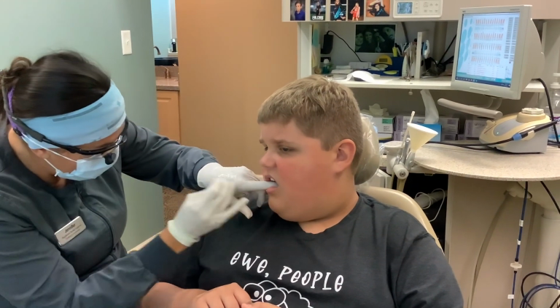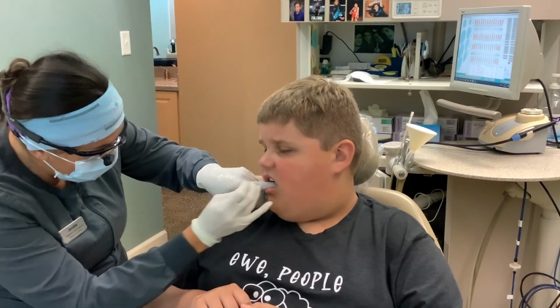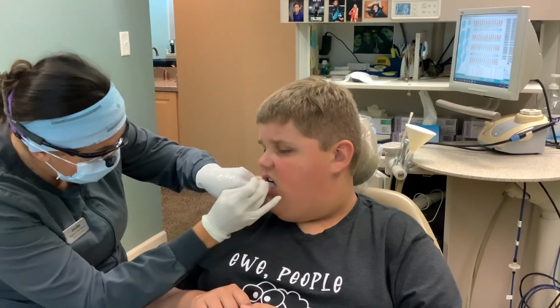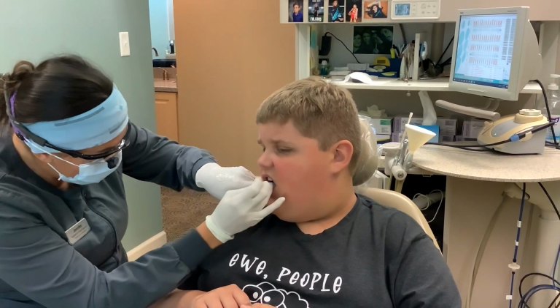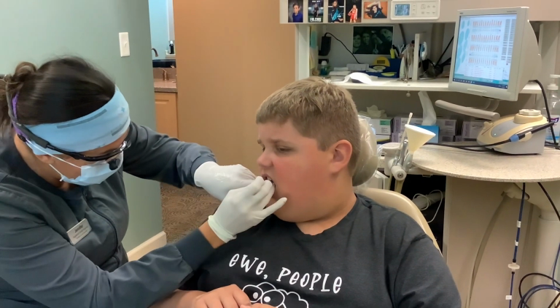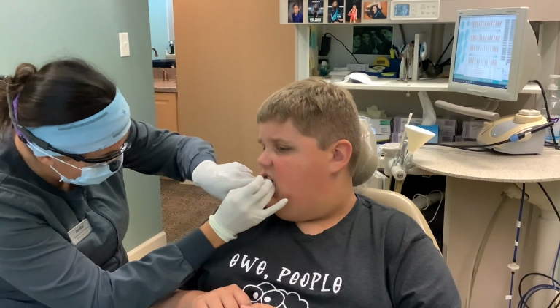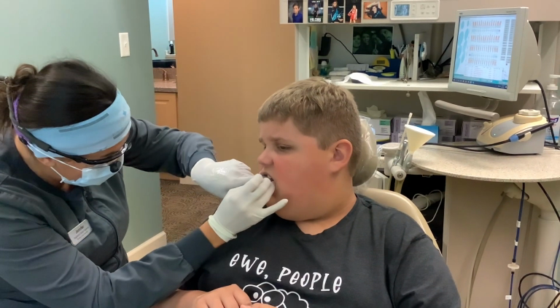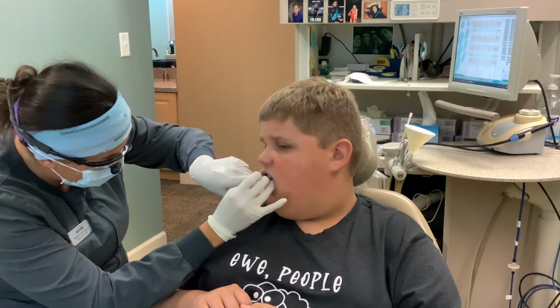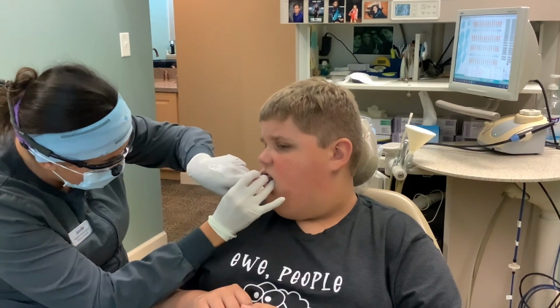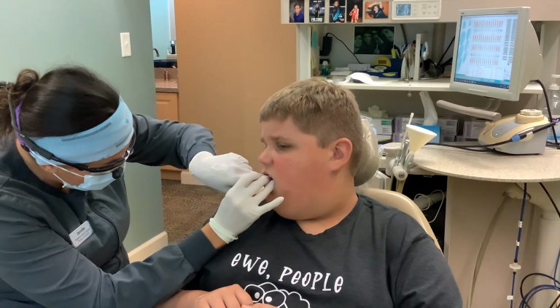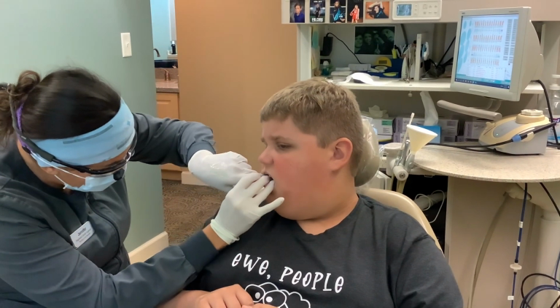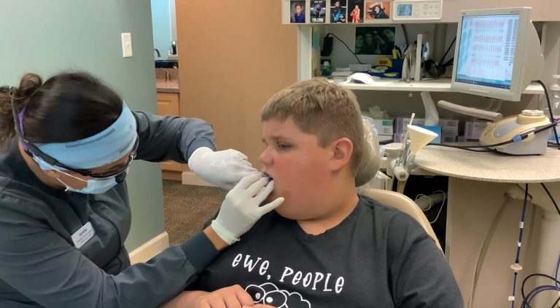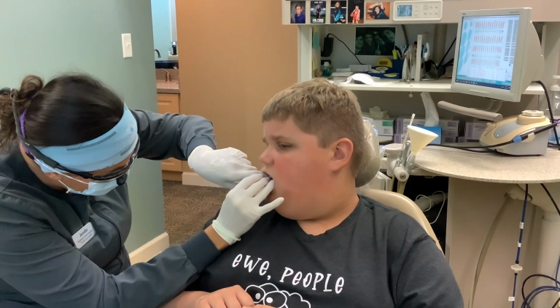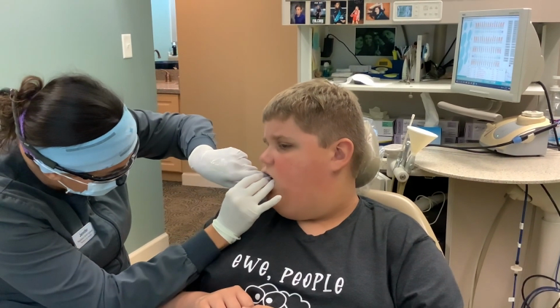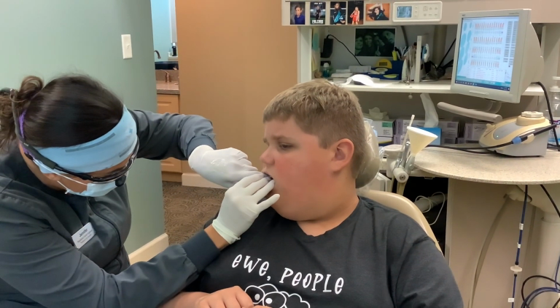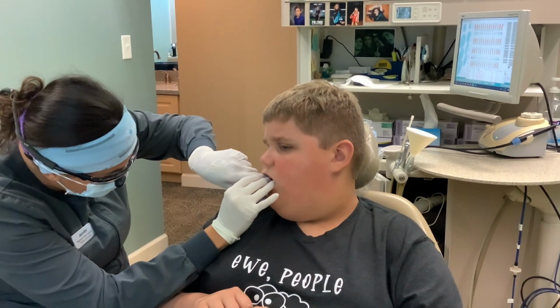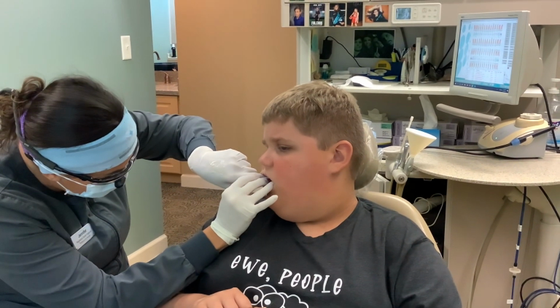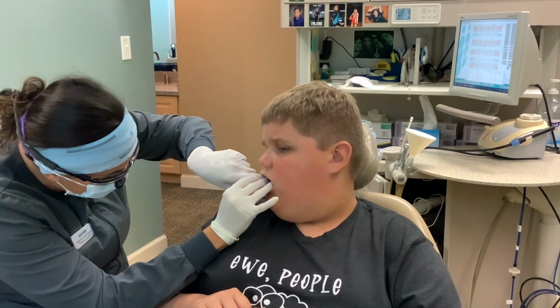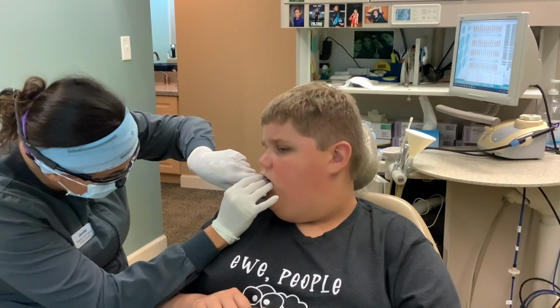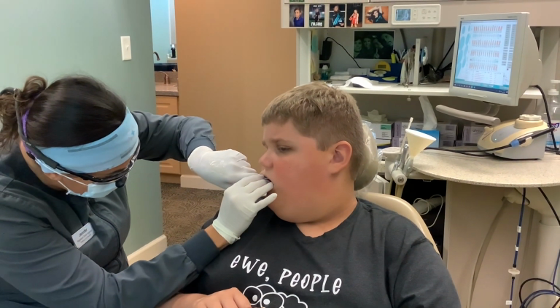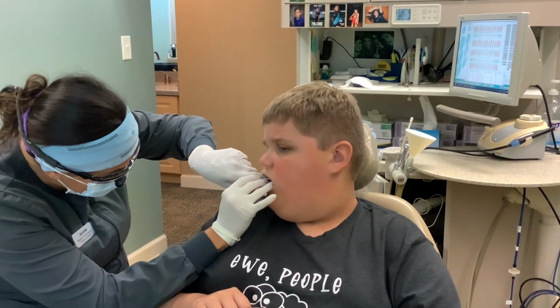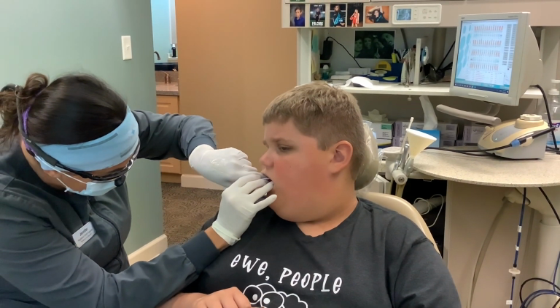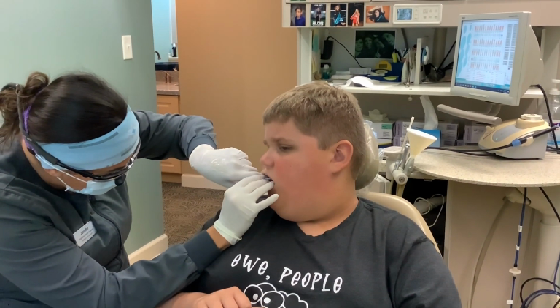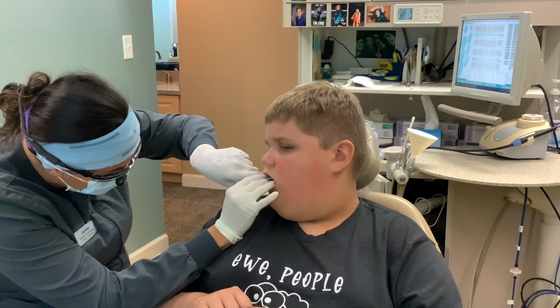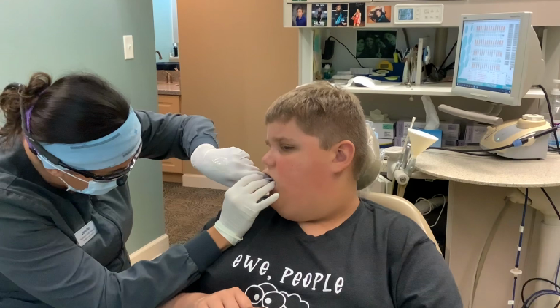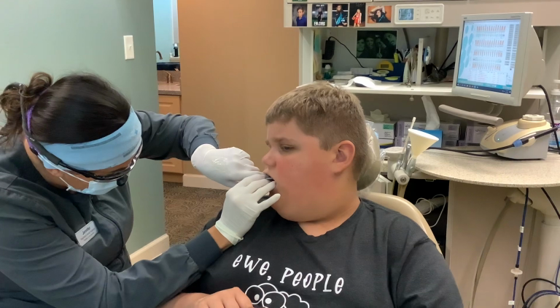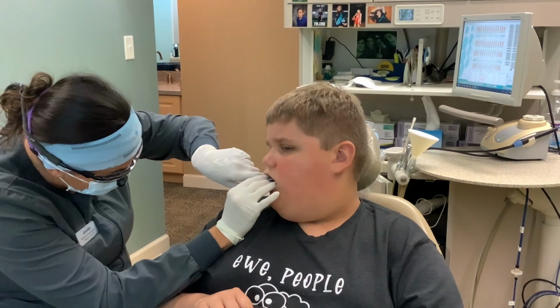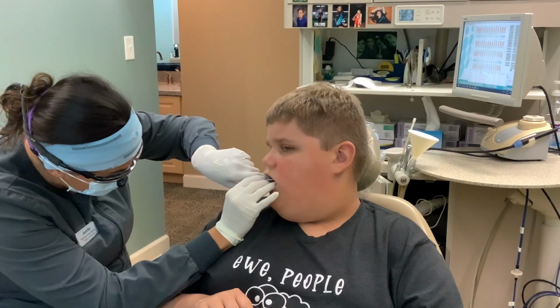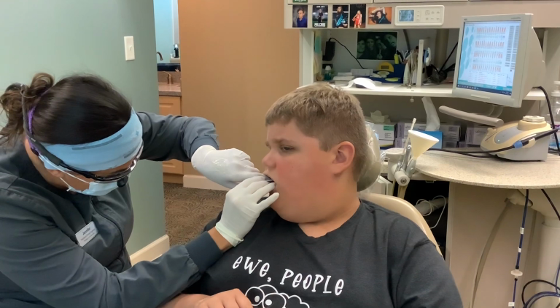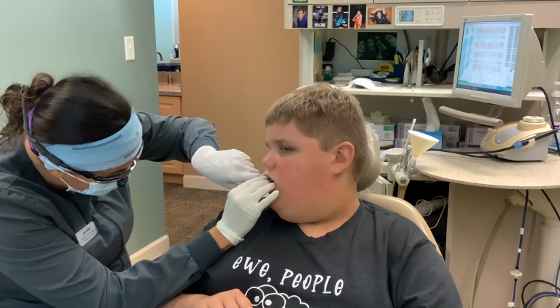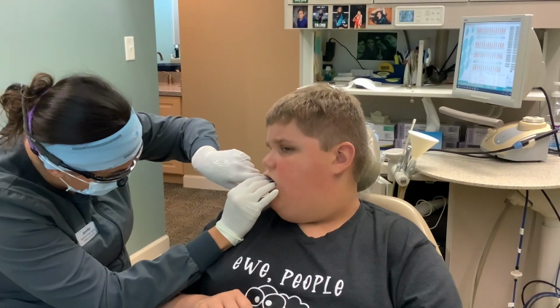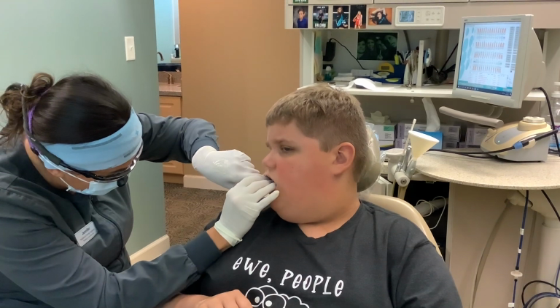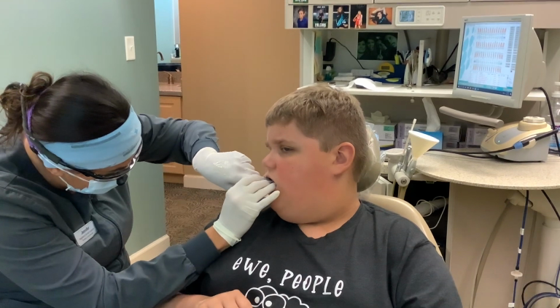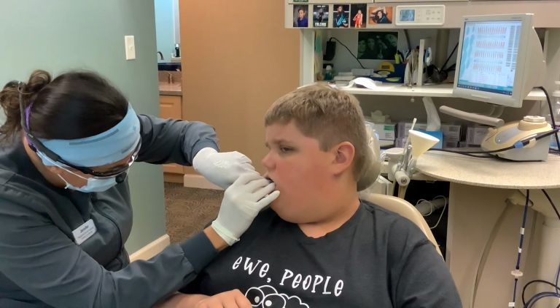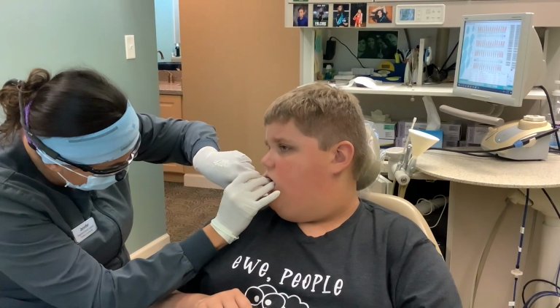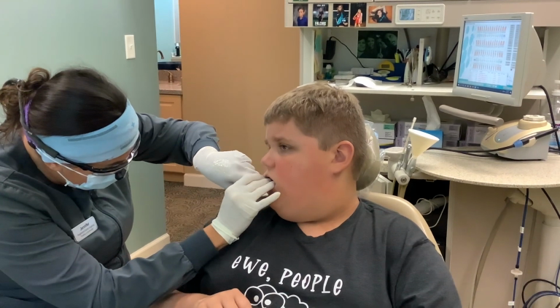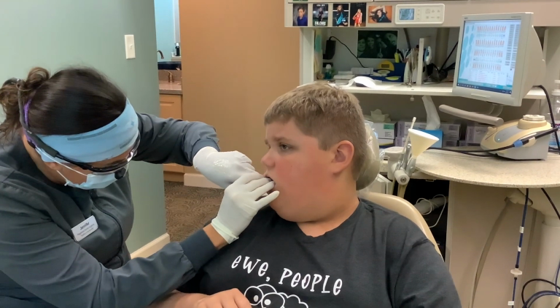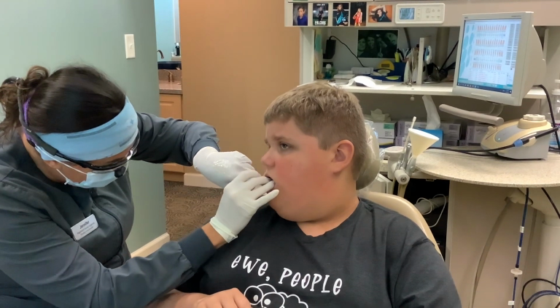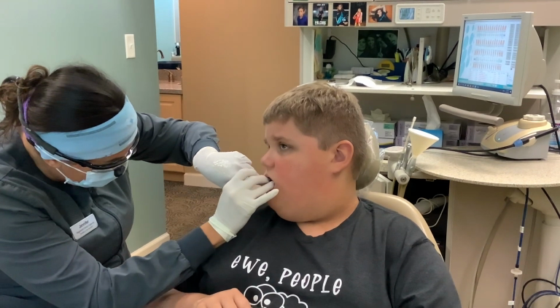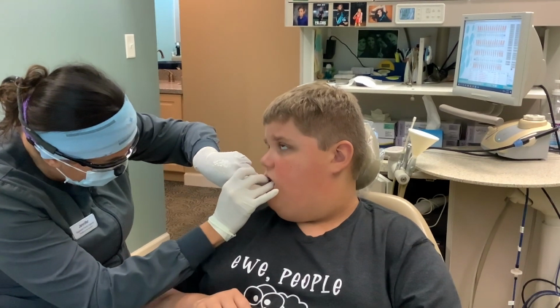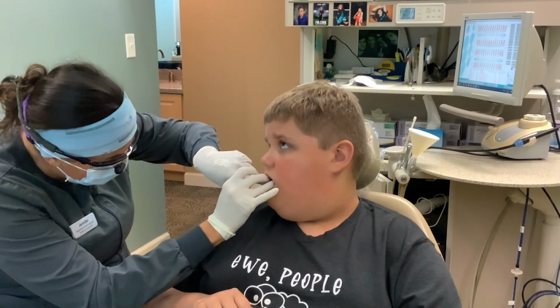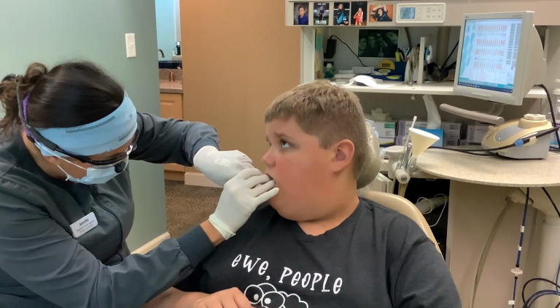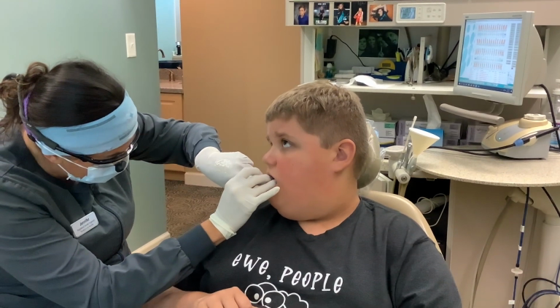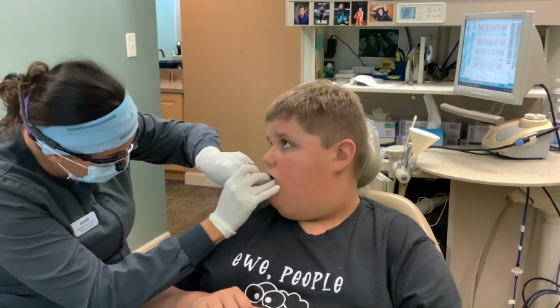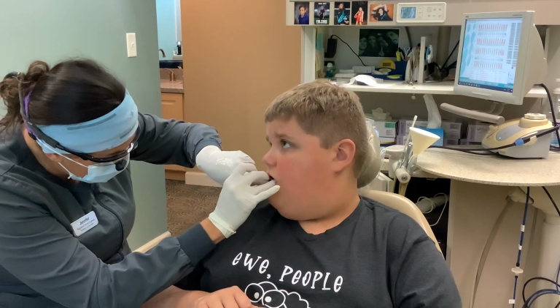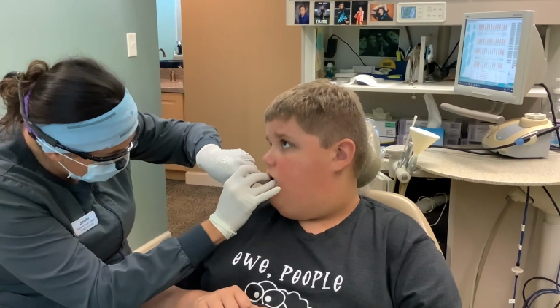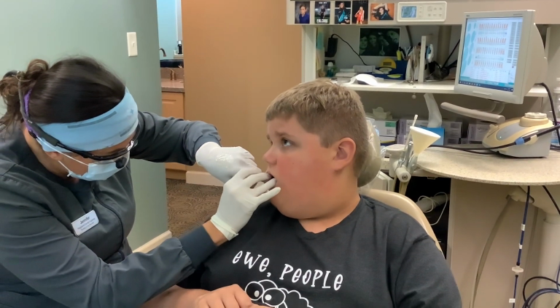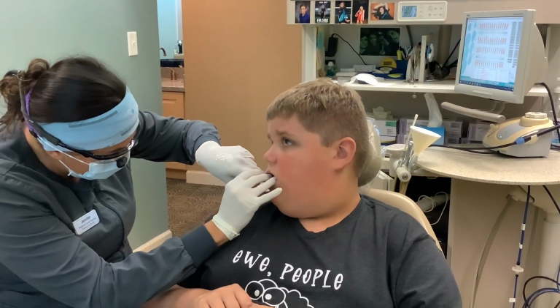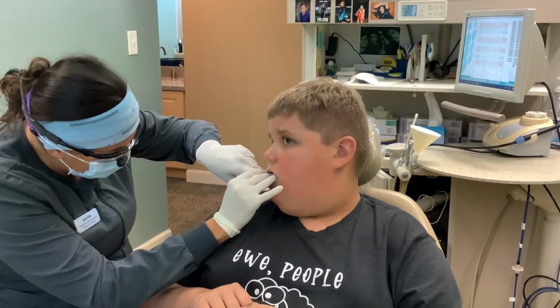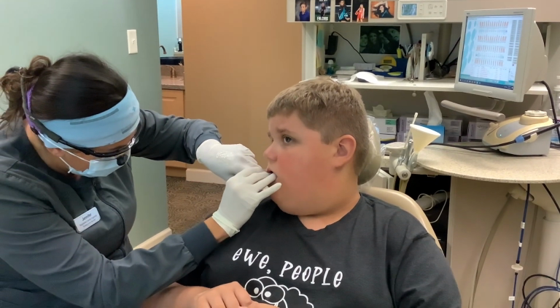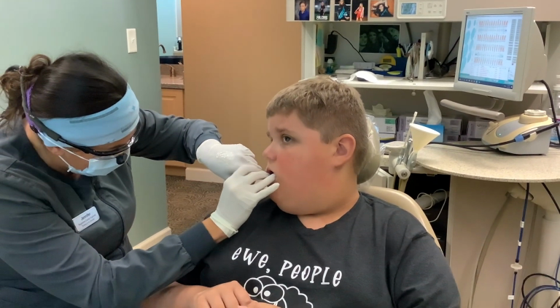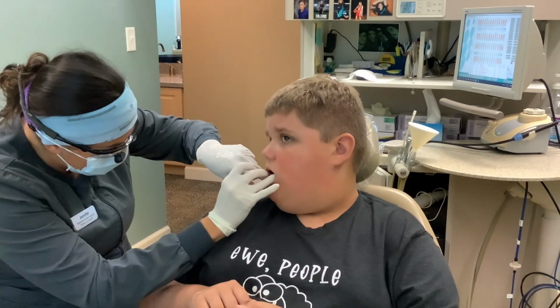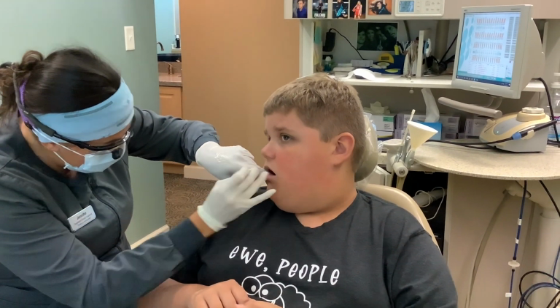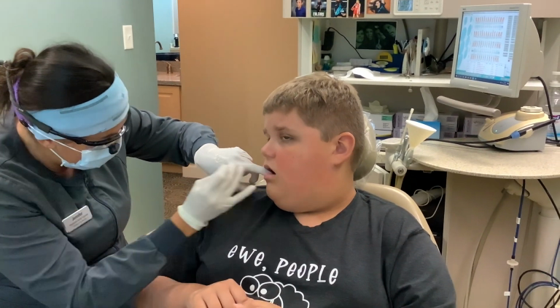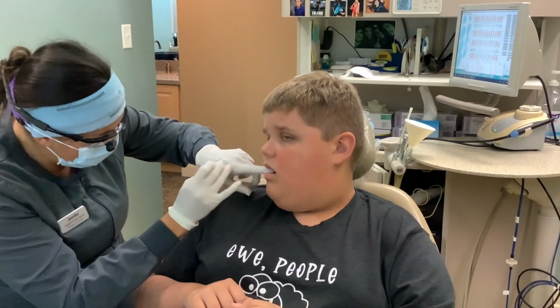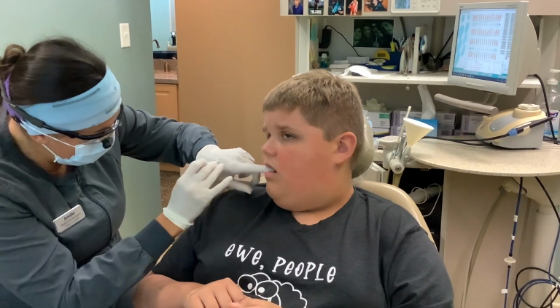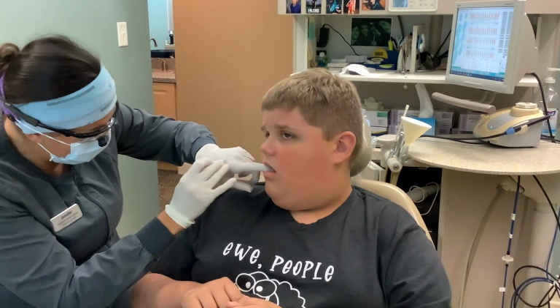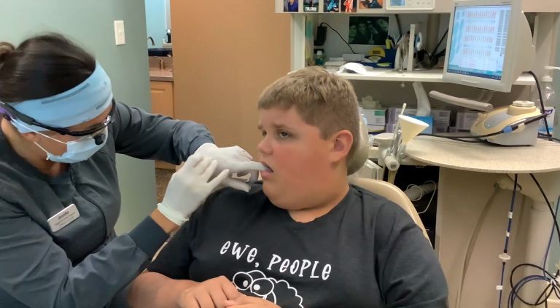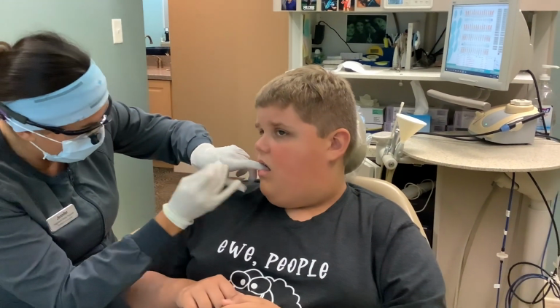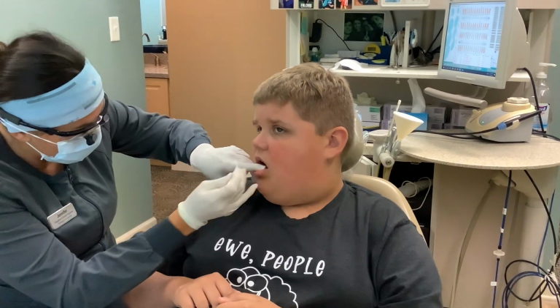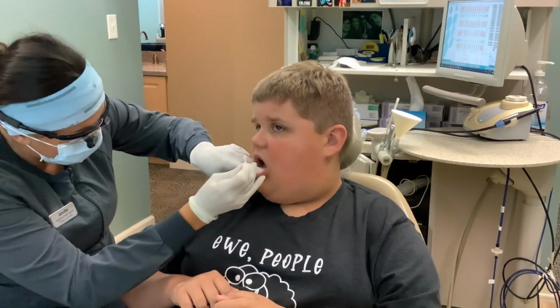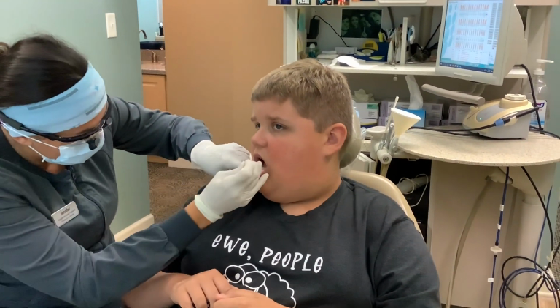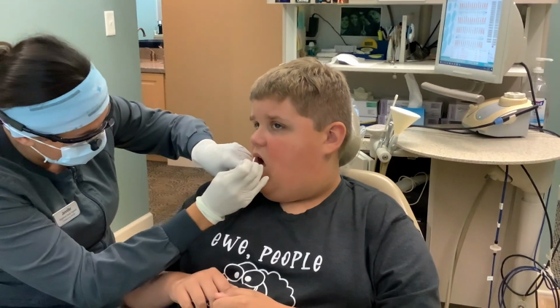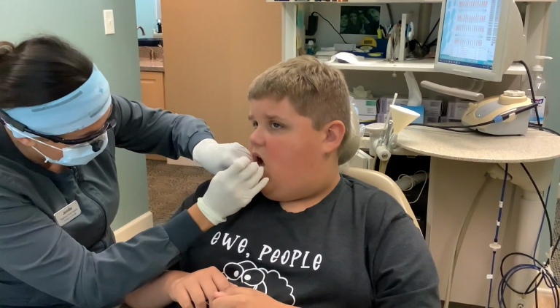He can eat and drink right away with this. He doesn't keep him from eating or drinking. Oh, okay. Perfect. You just want to leave it on the rest of the day, and then you can brush it off tonight.